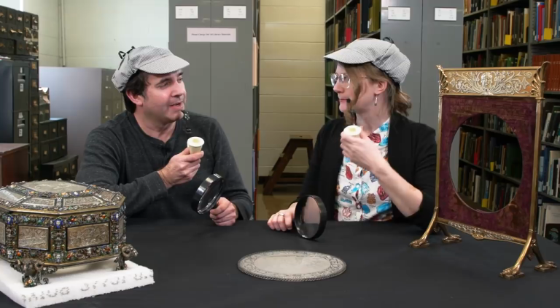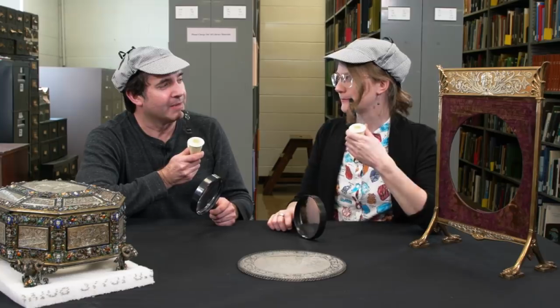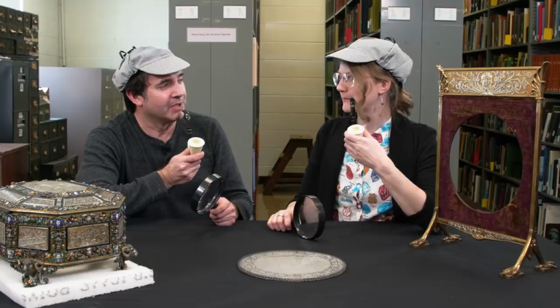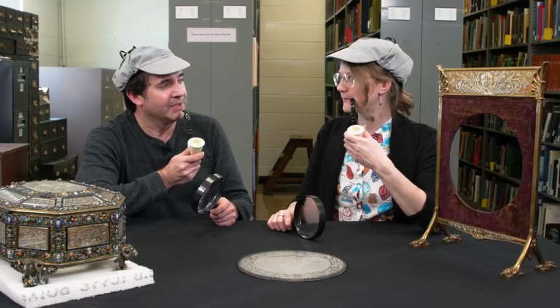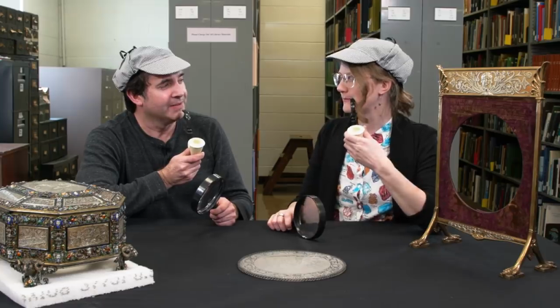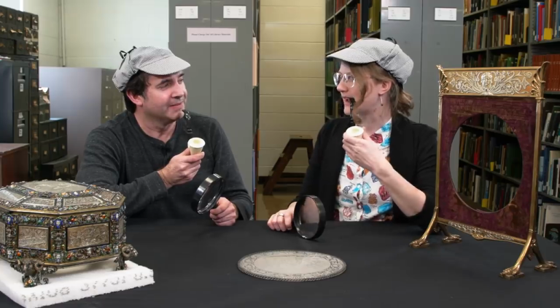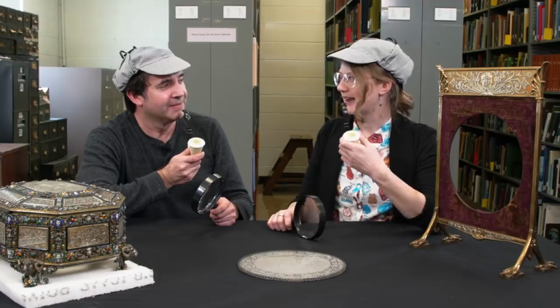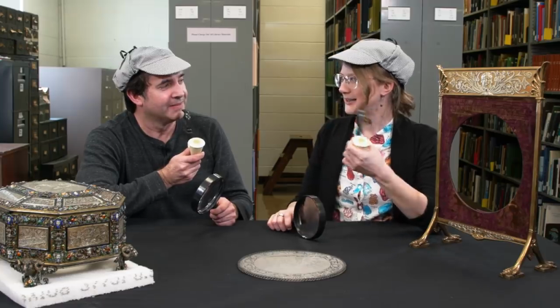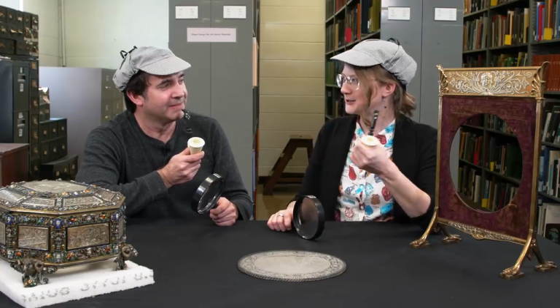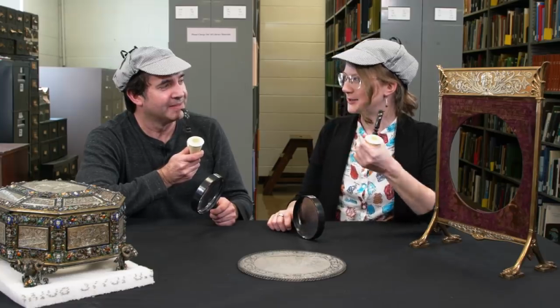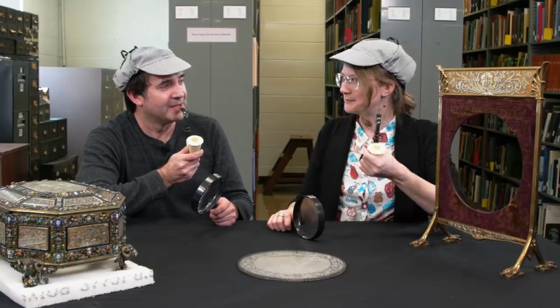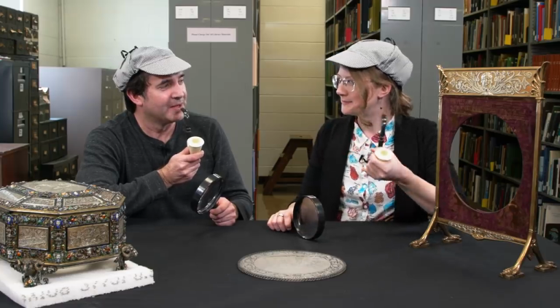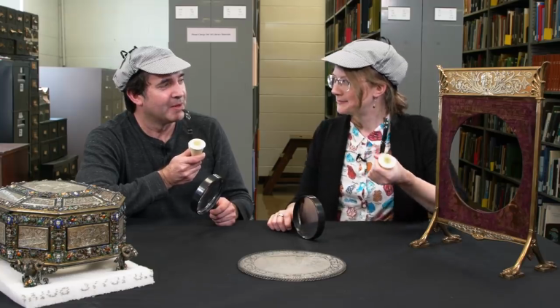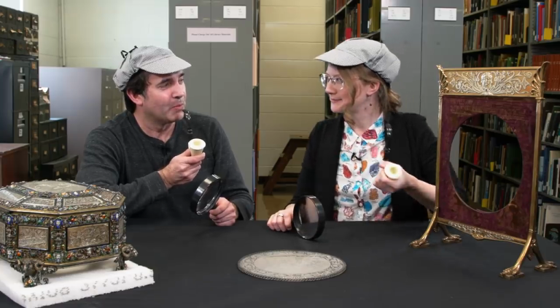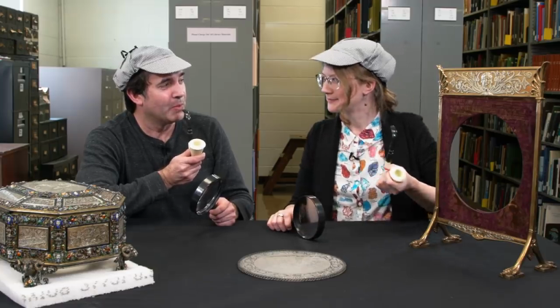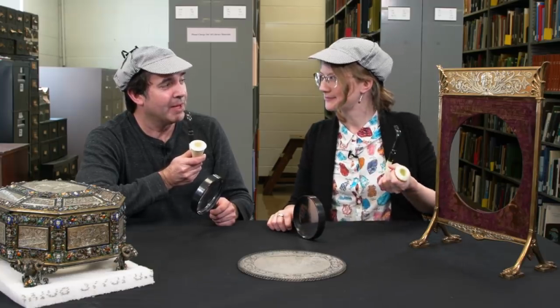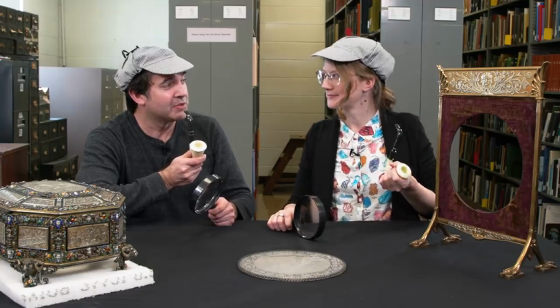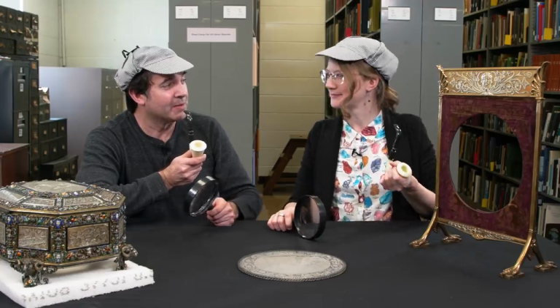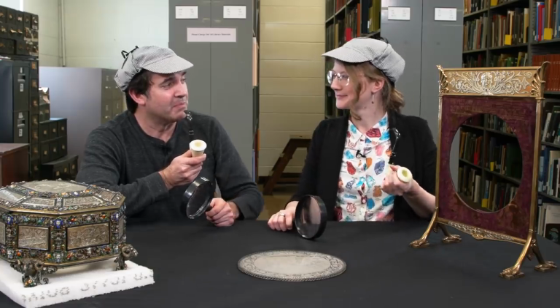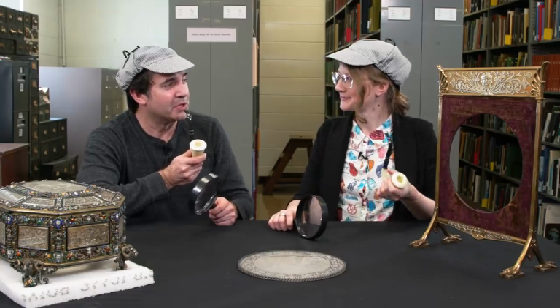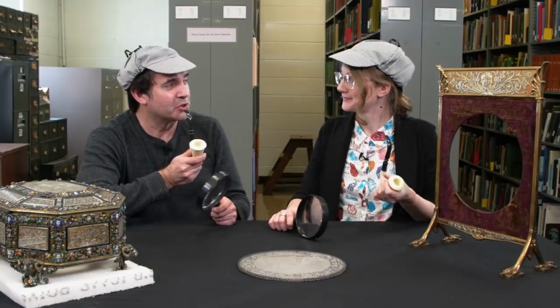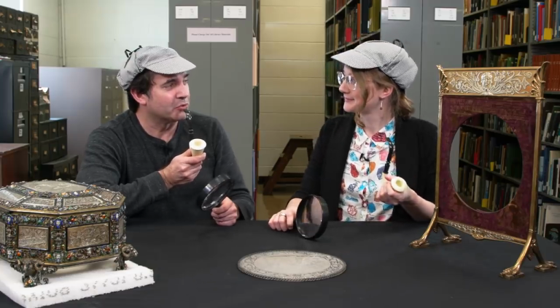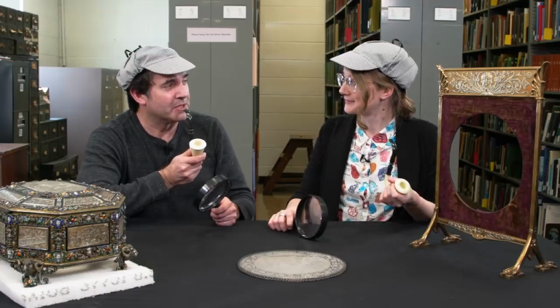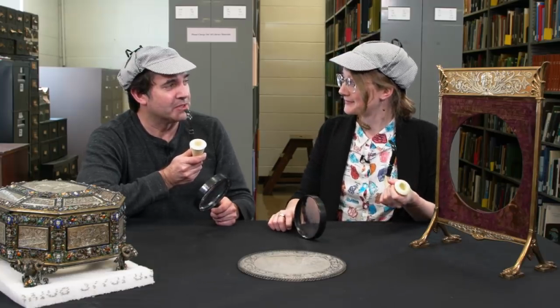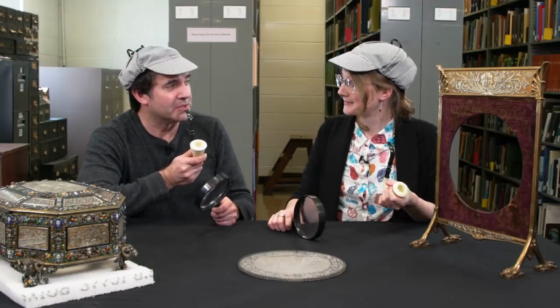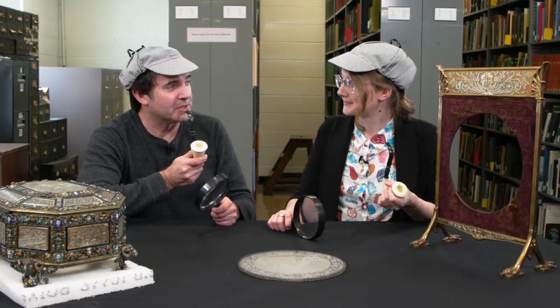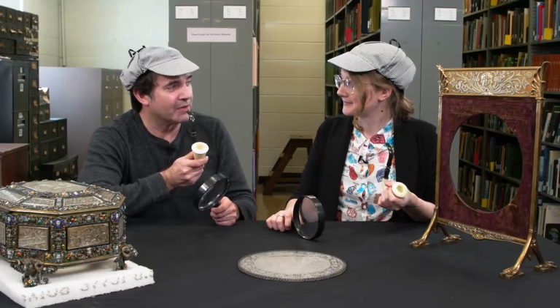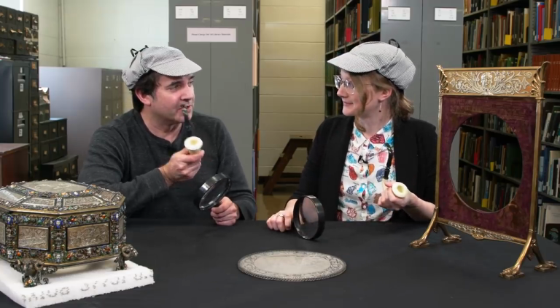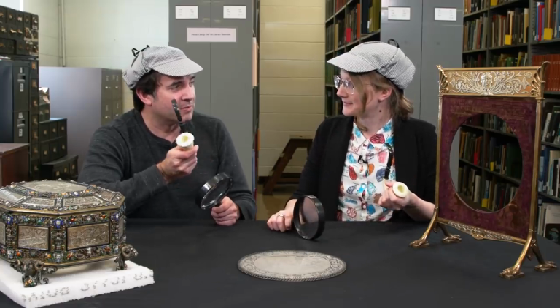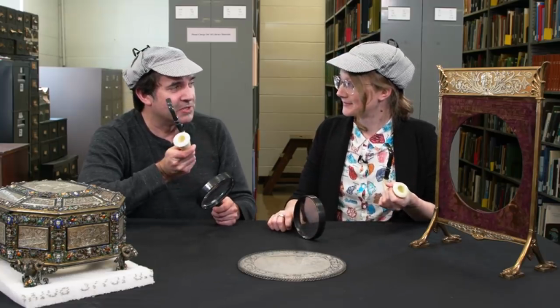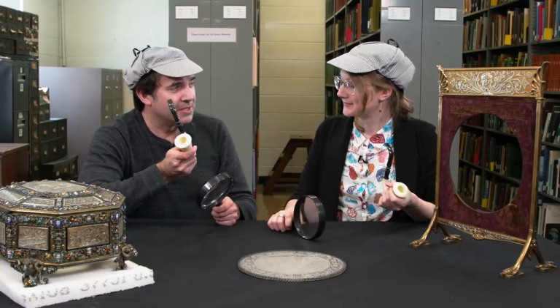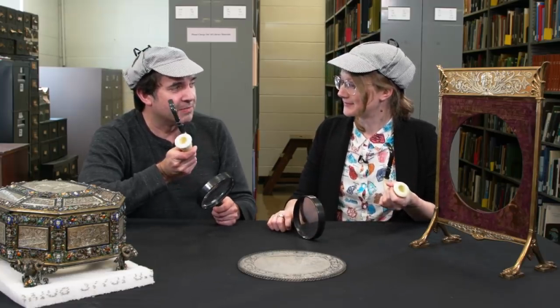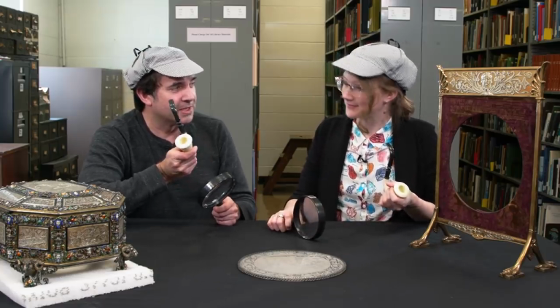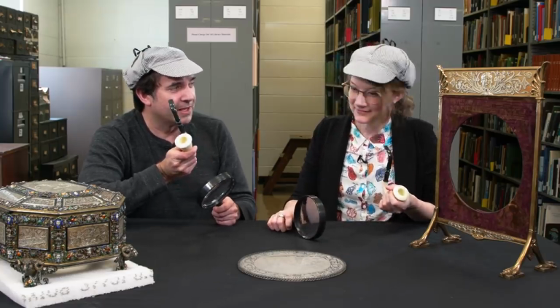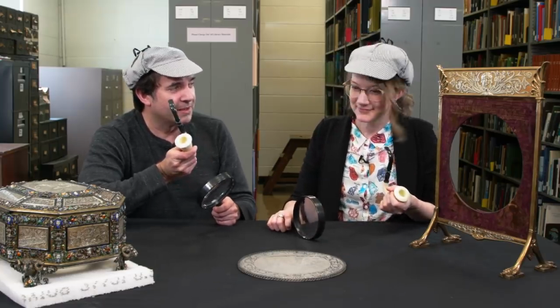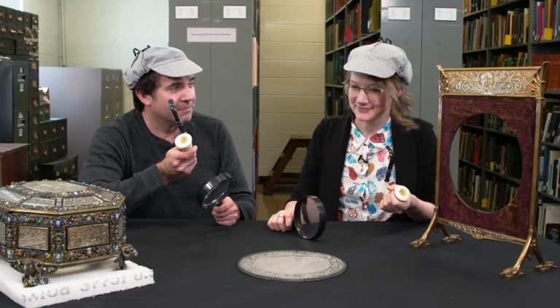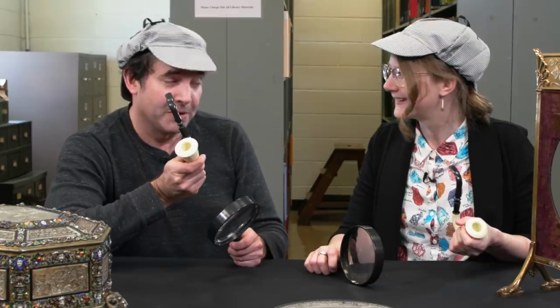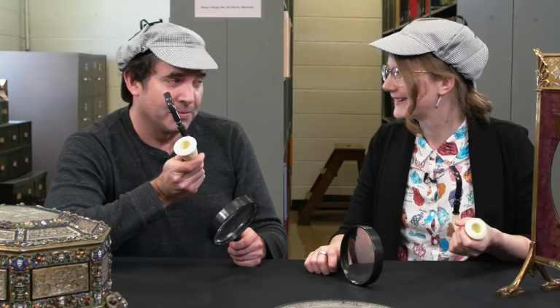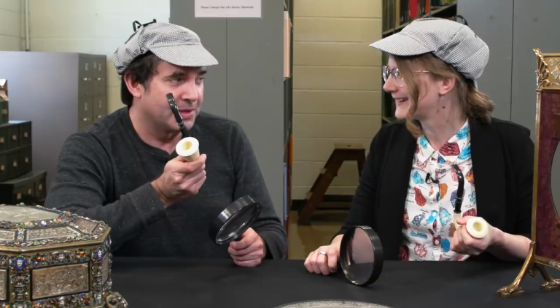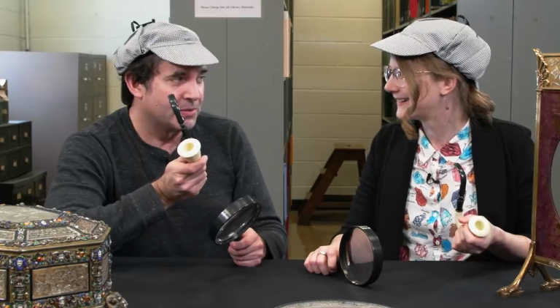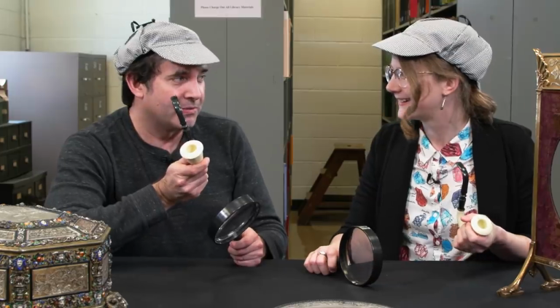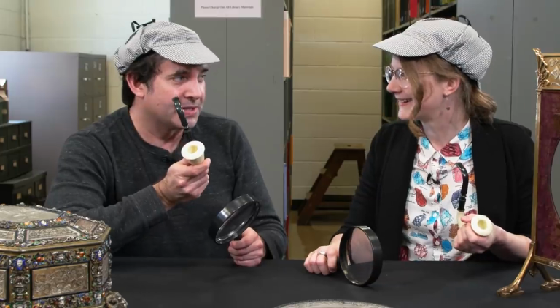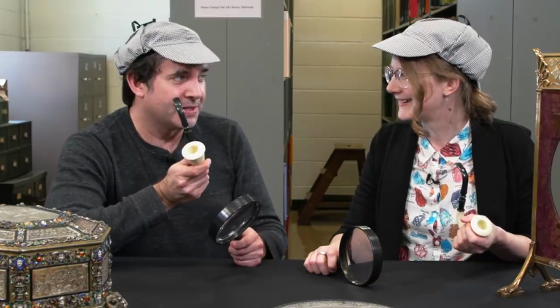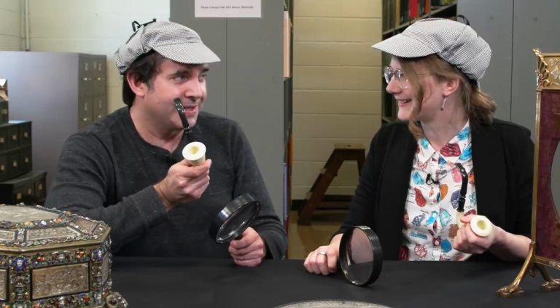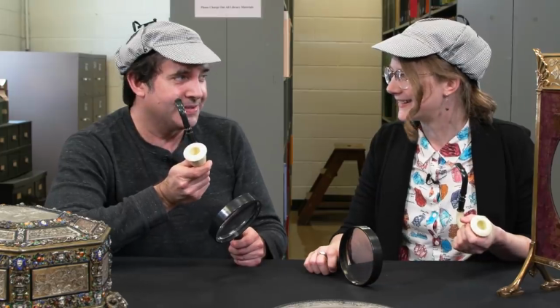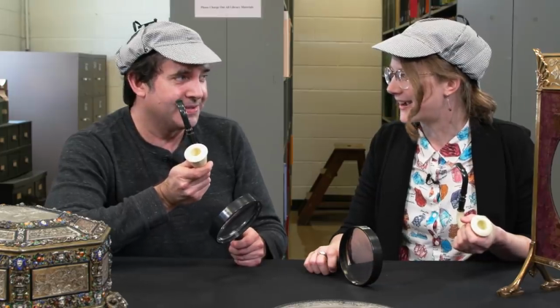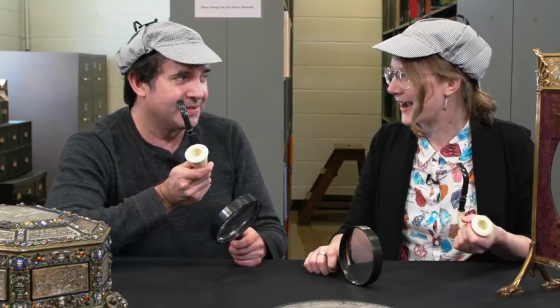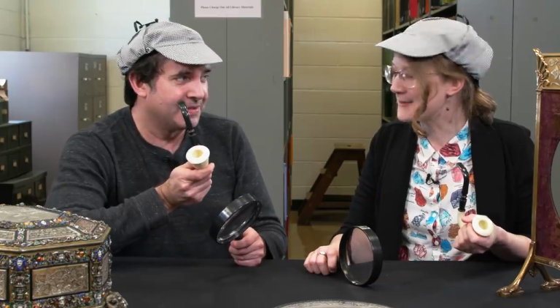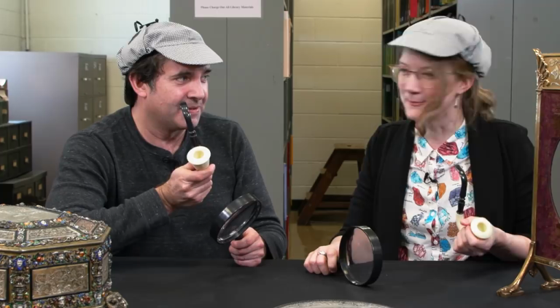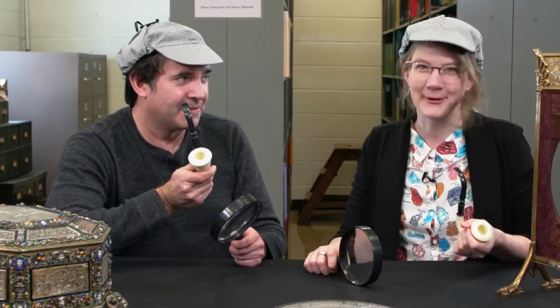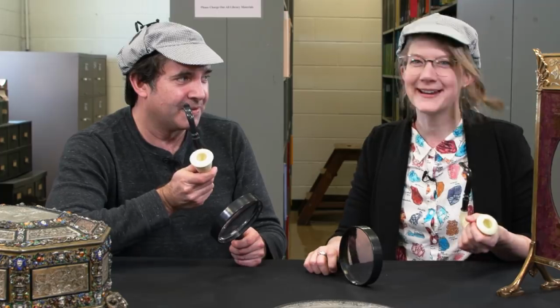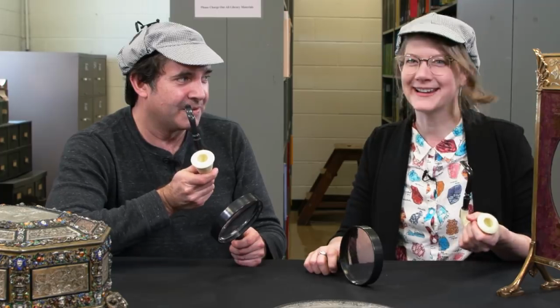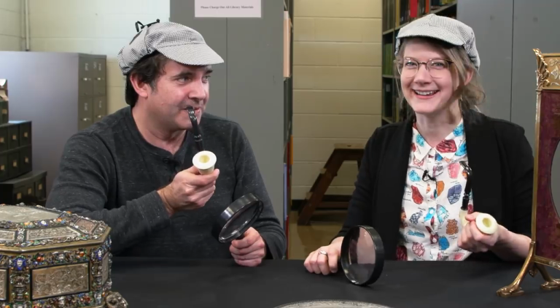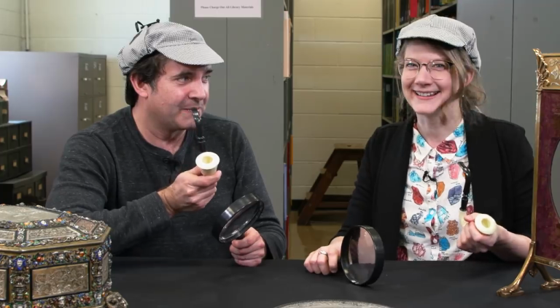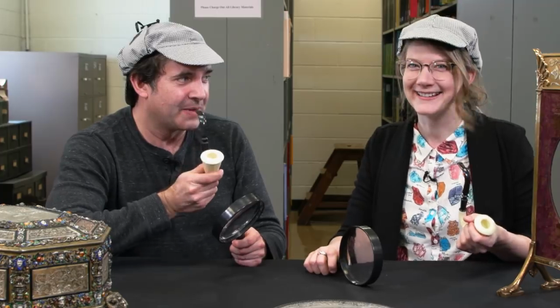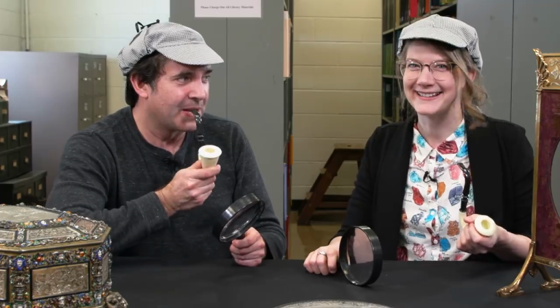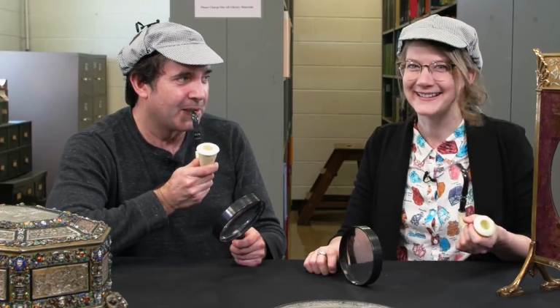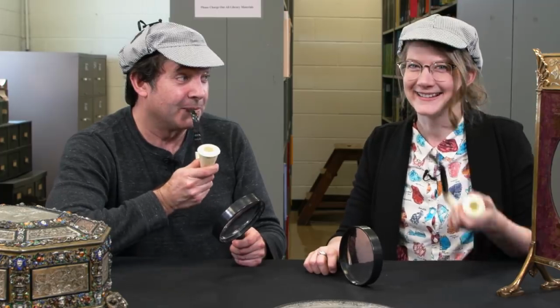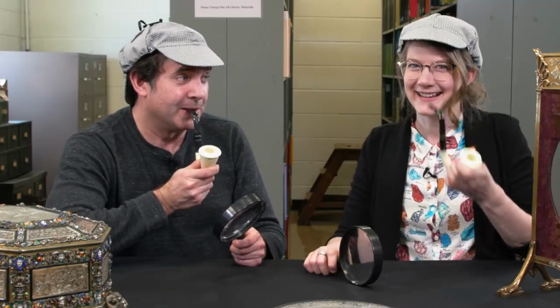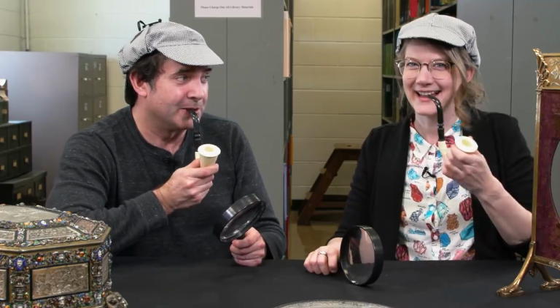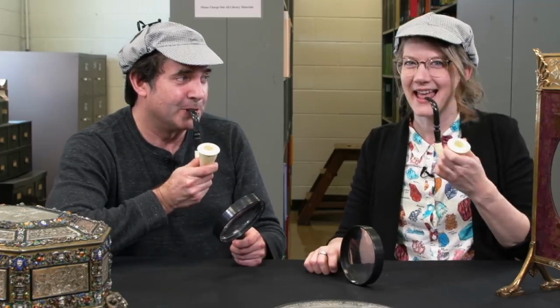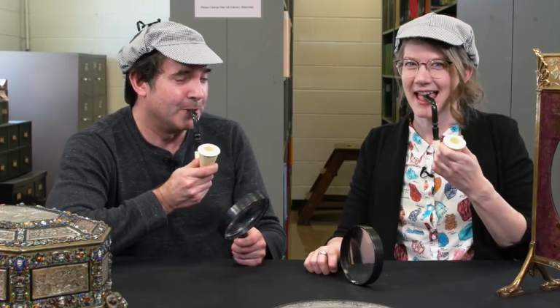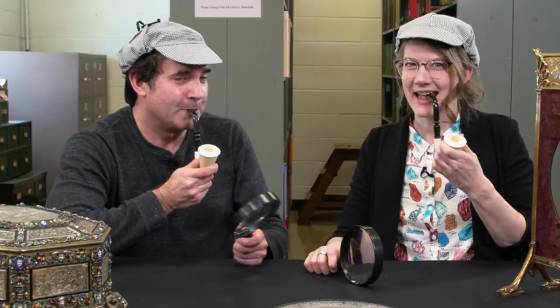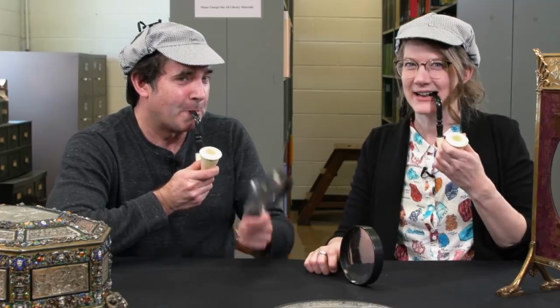Hi Emily. Hi Jim. We have some mysteries to solve at the museum today. Are you ready to investigate? I am ready. Let's do it.